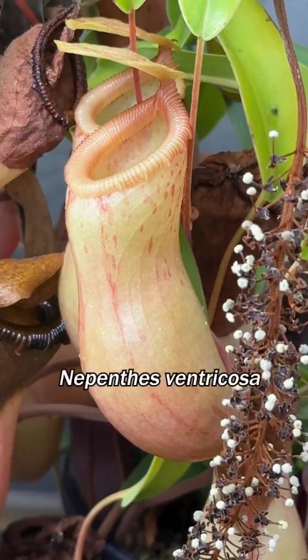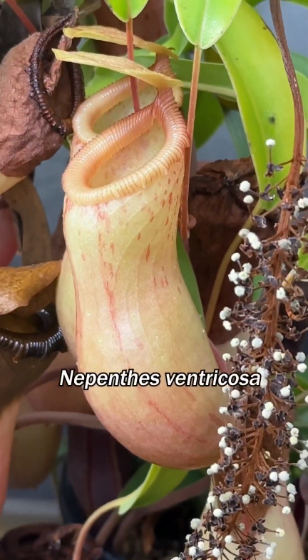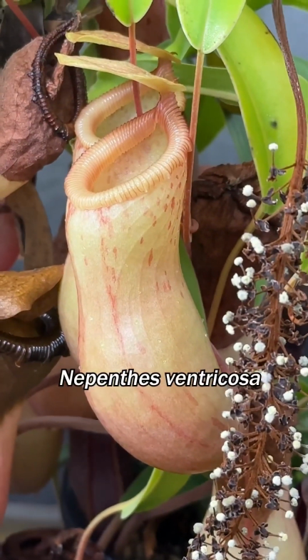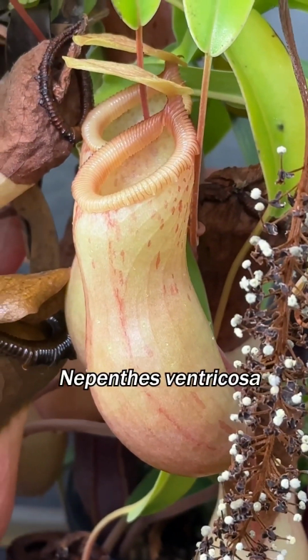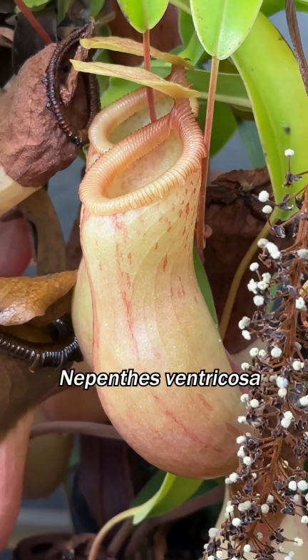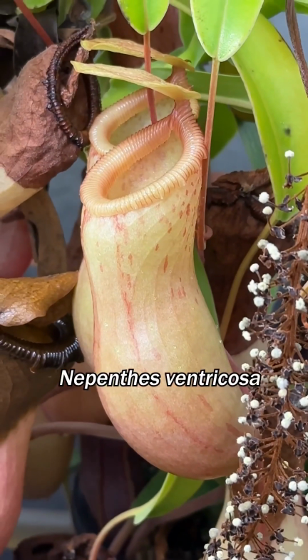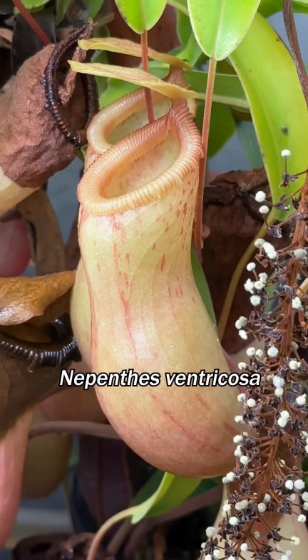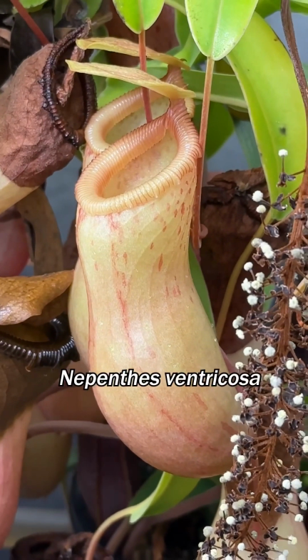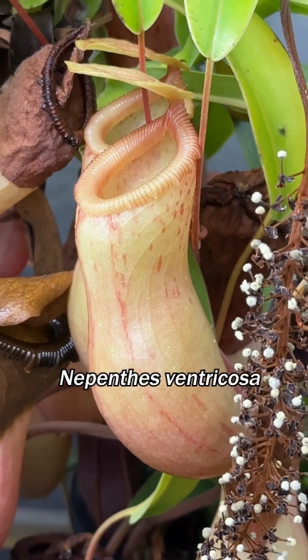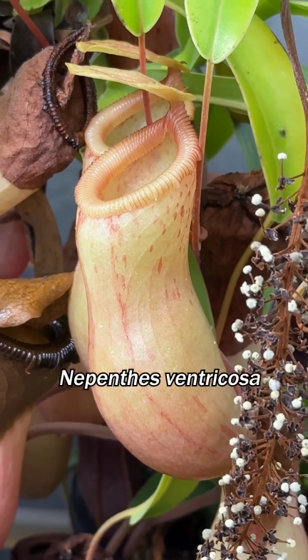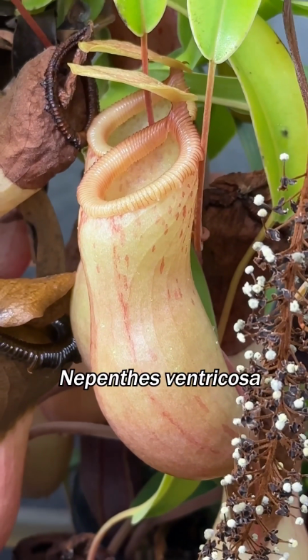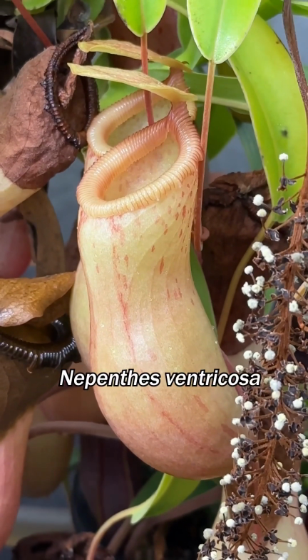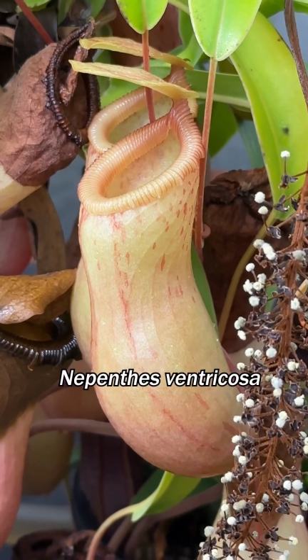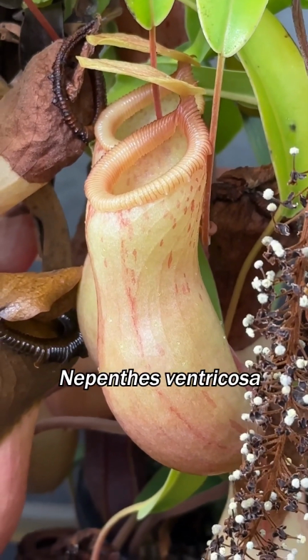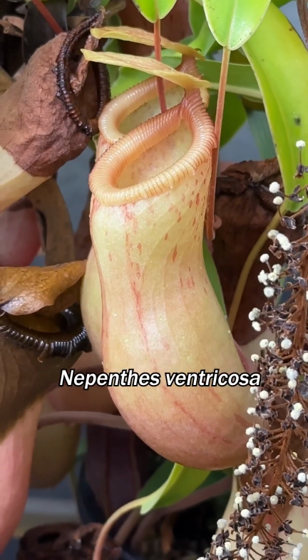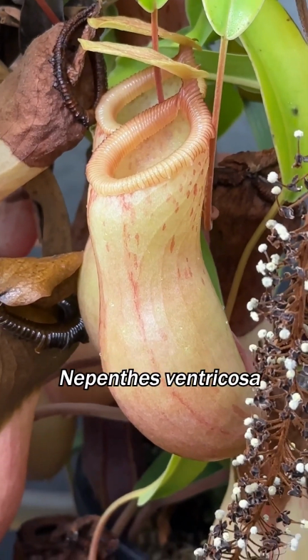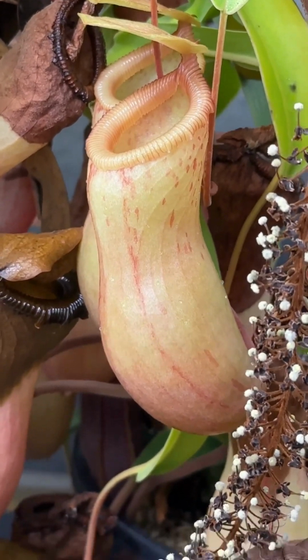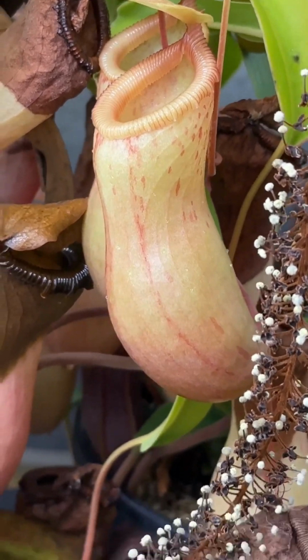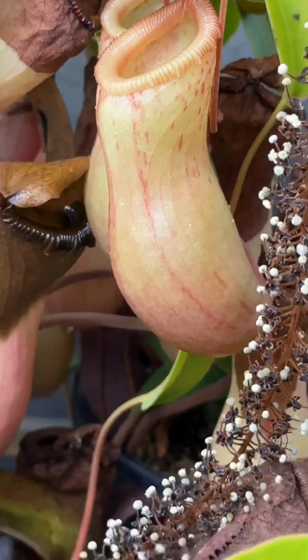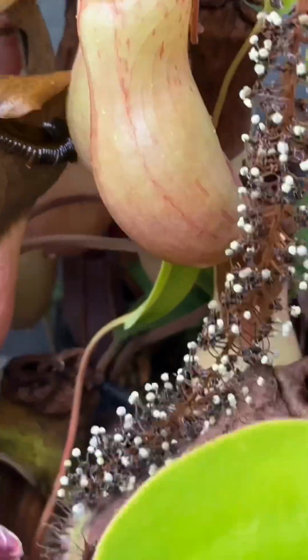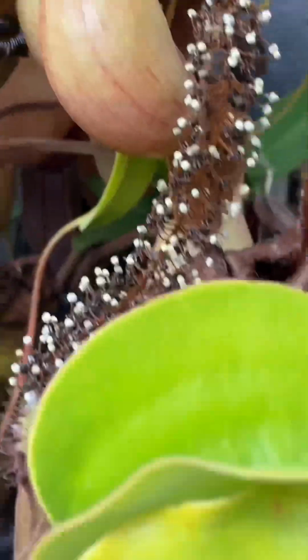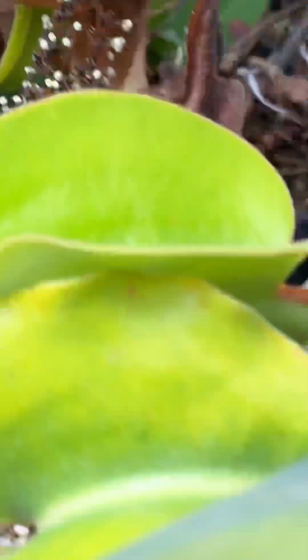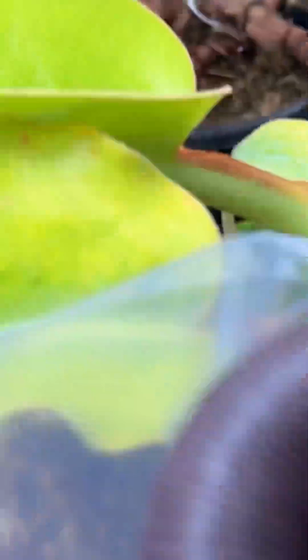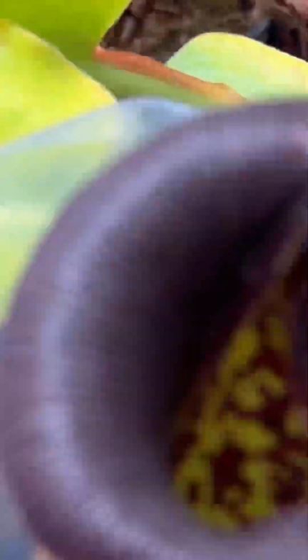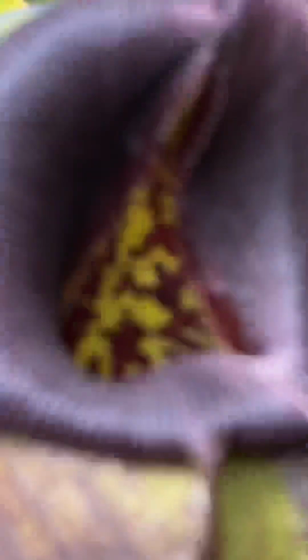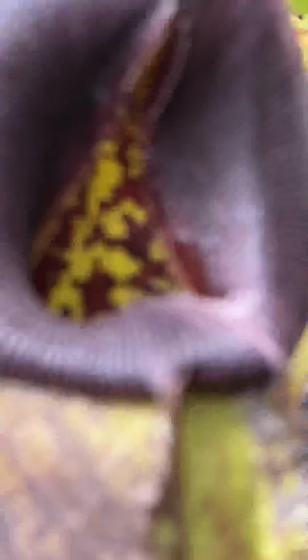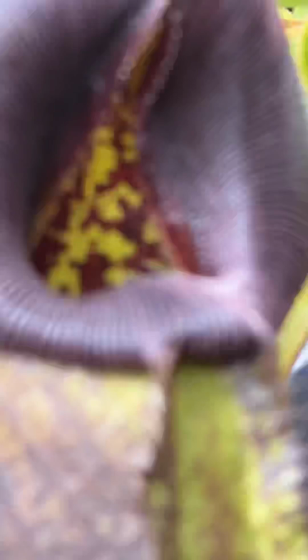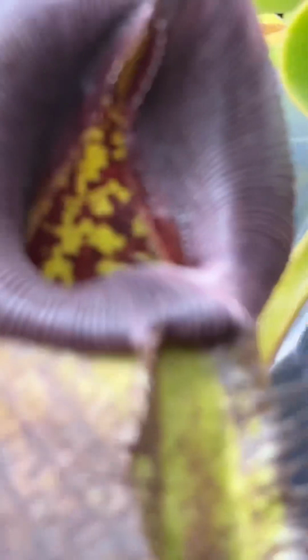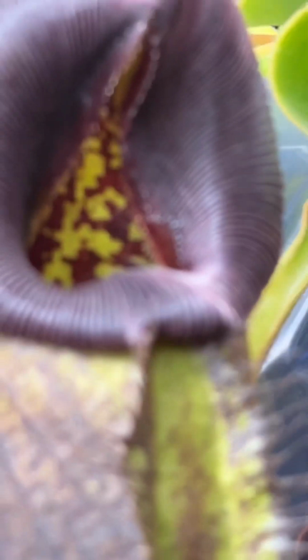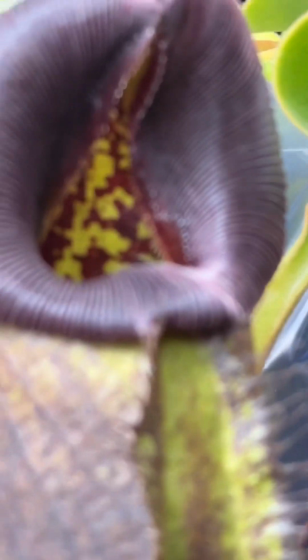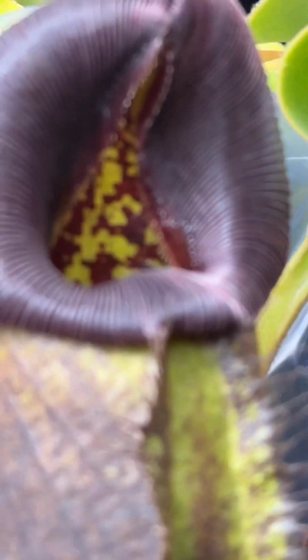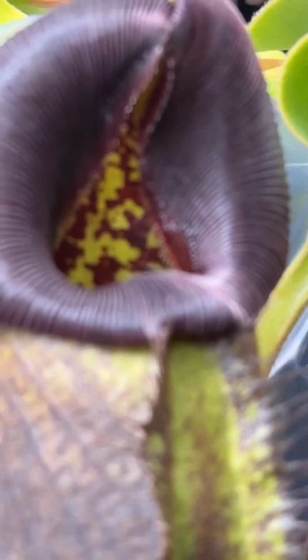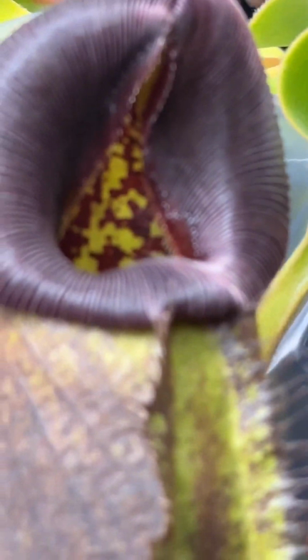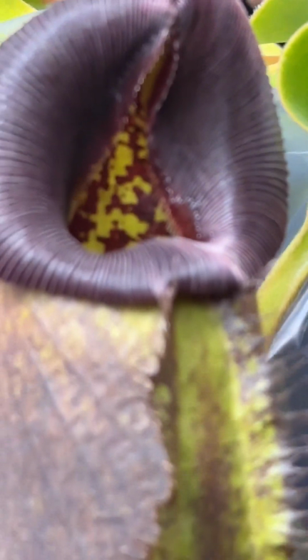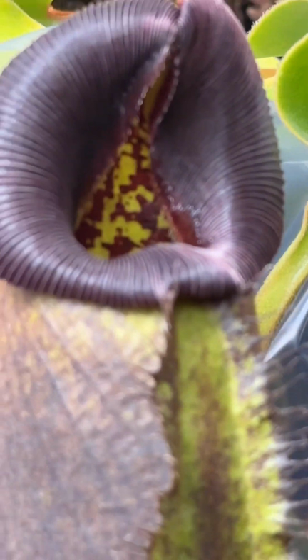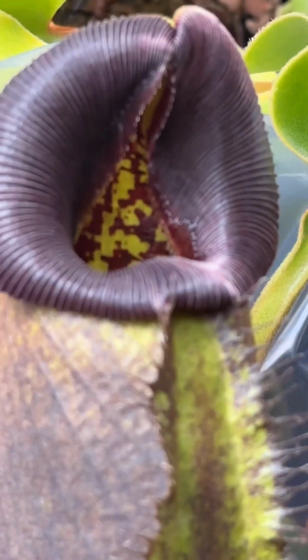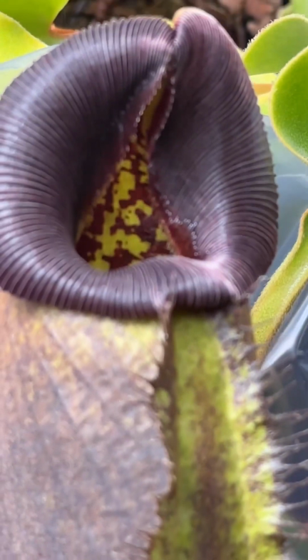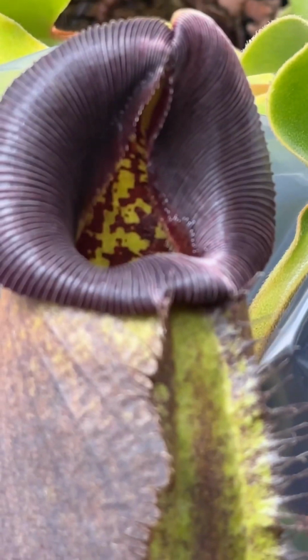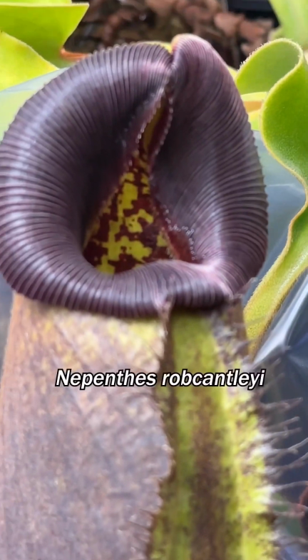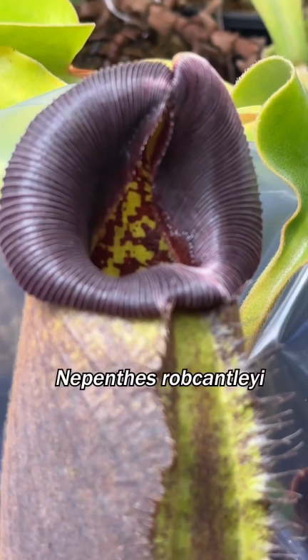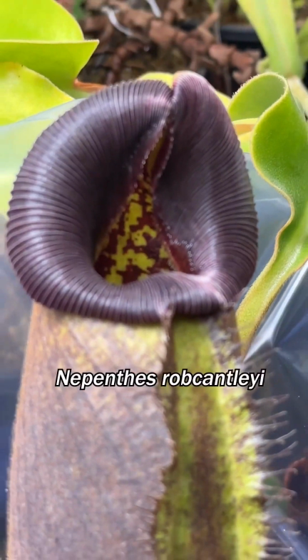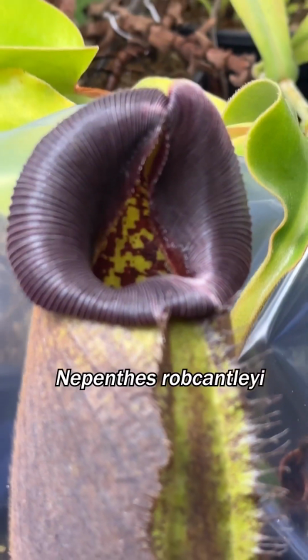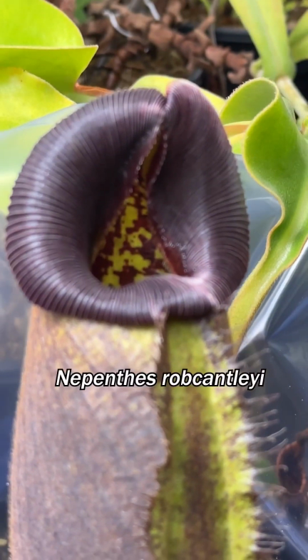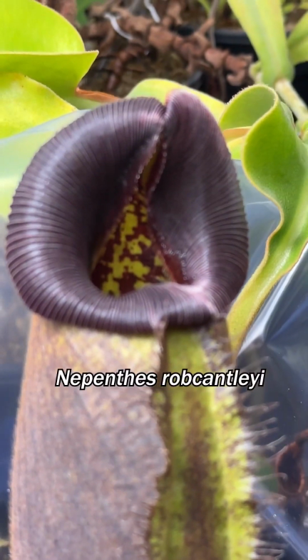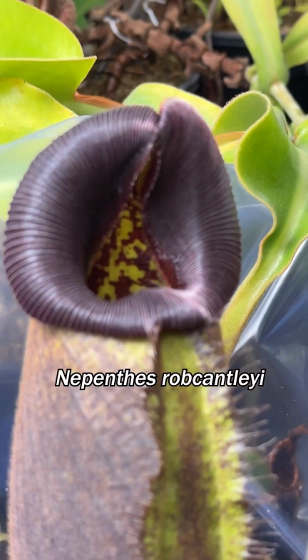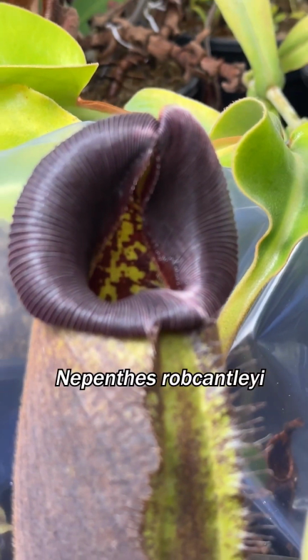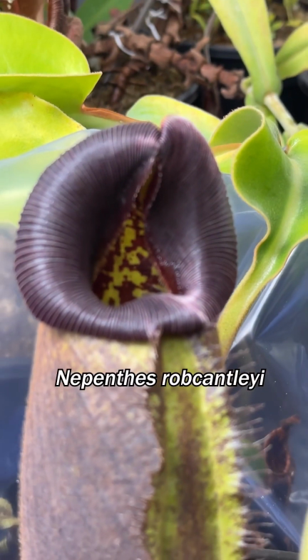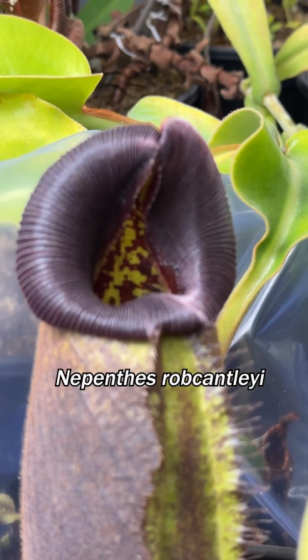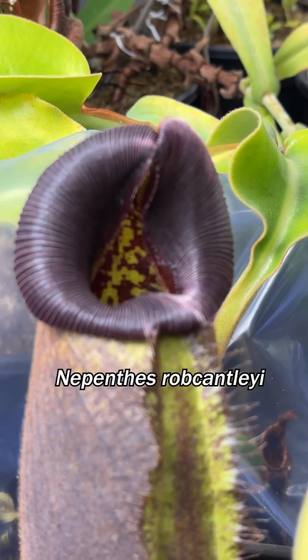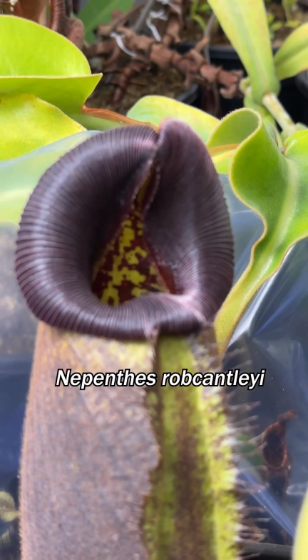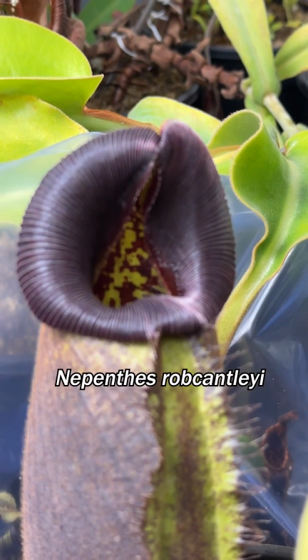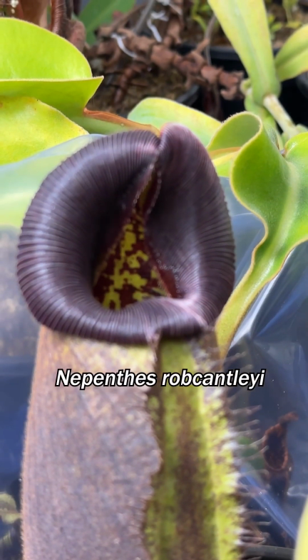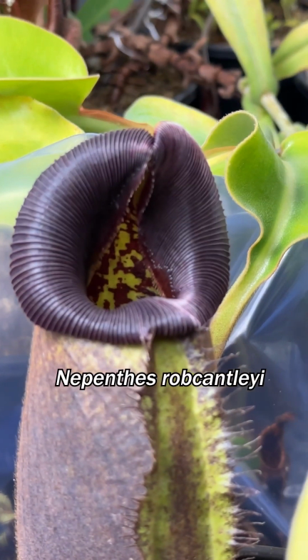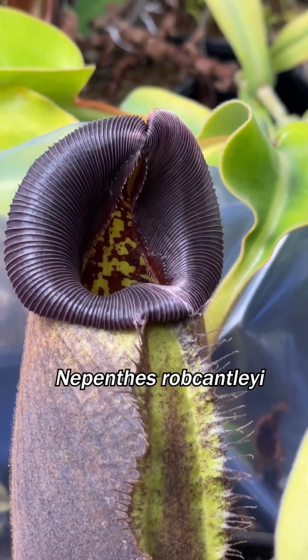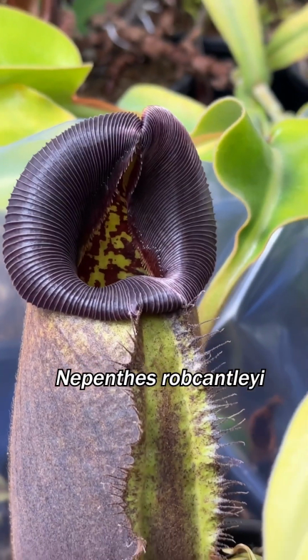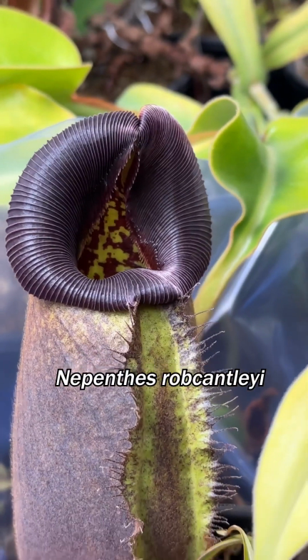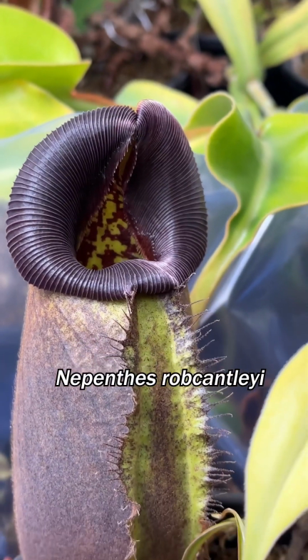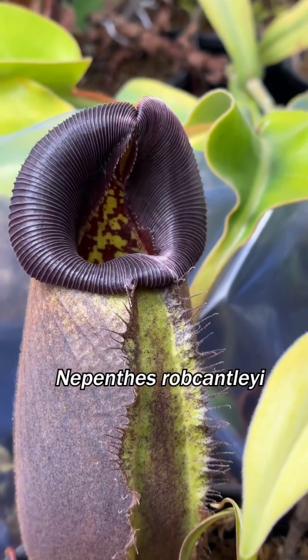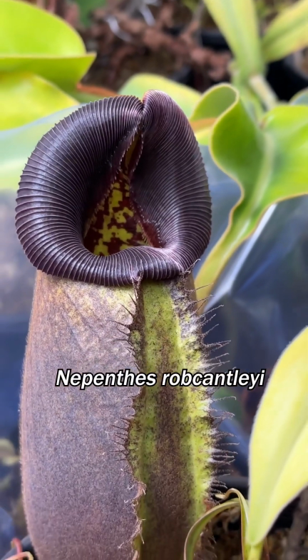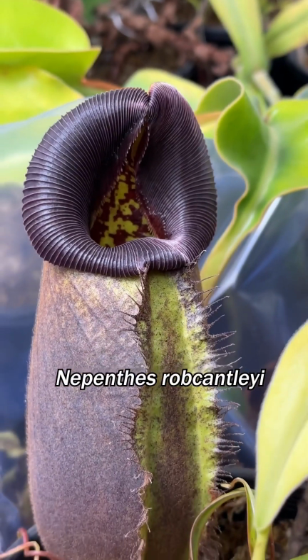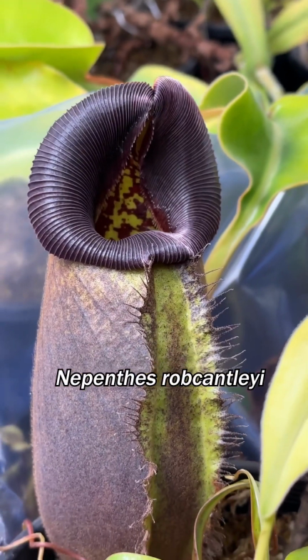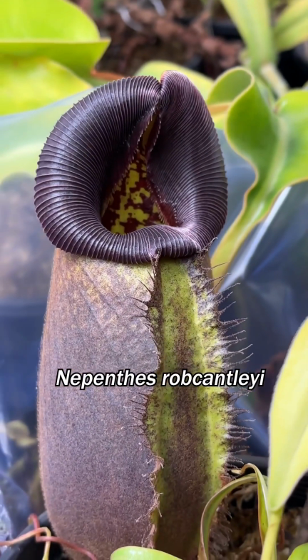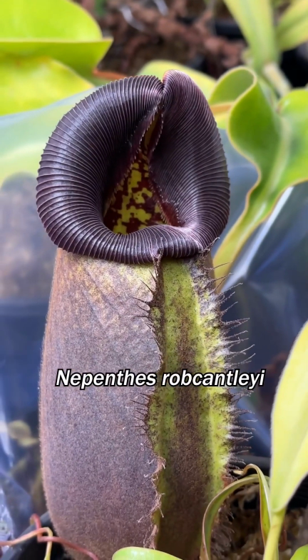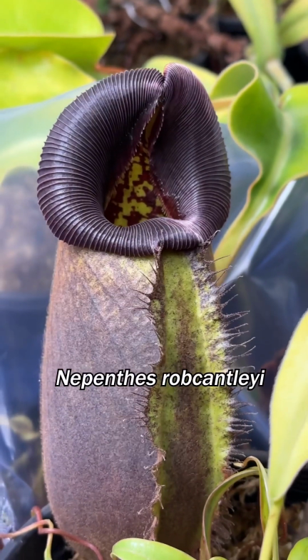I guess it's just a boring ventricosa, no one cares. And rock candy-eyed, getting all swolled up and purple. Huge.